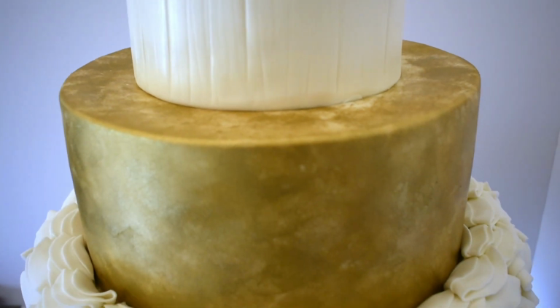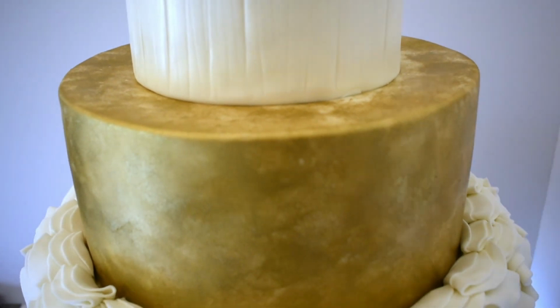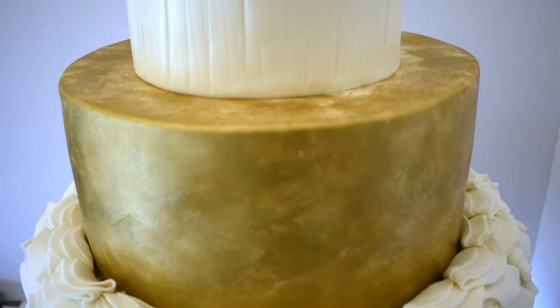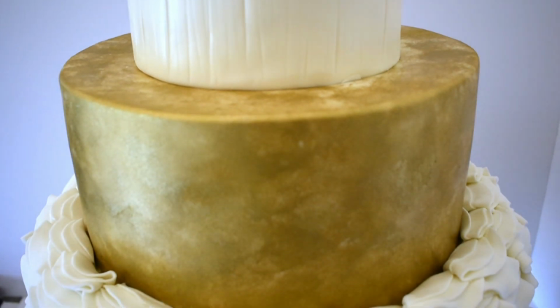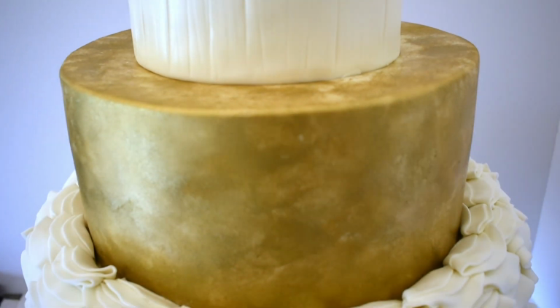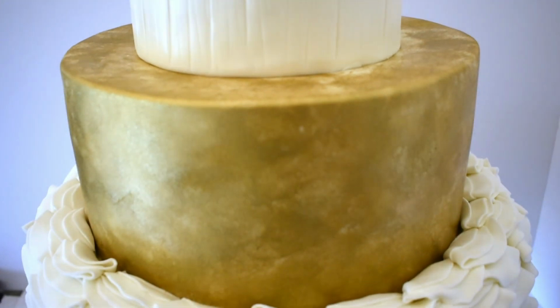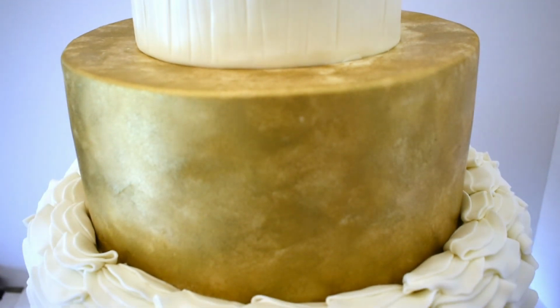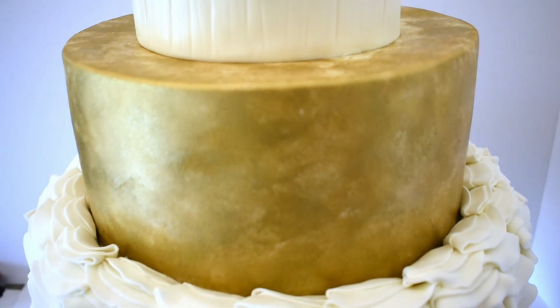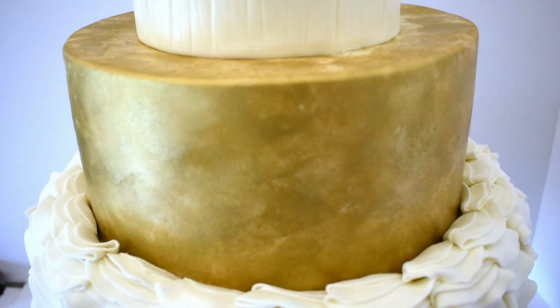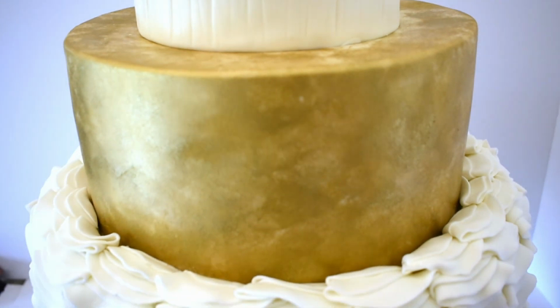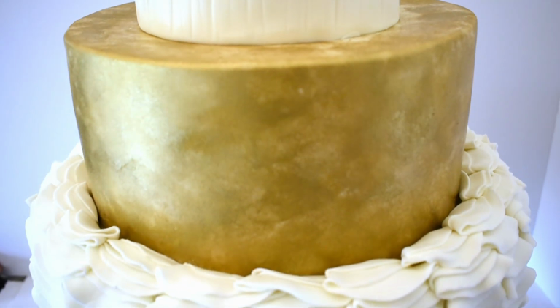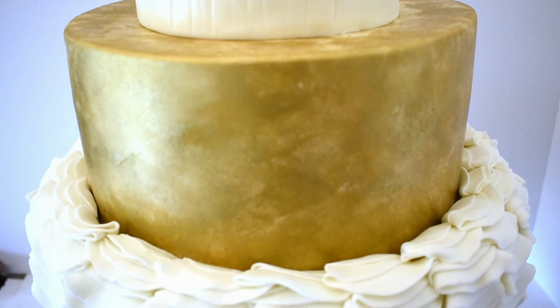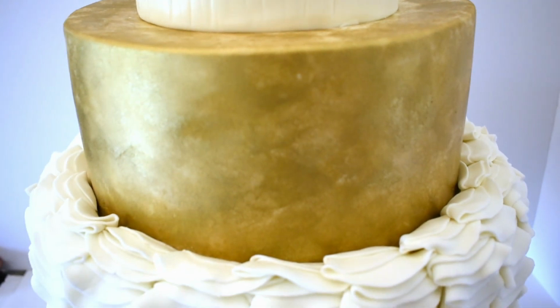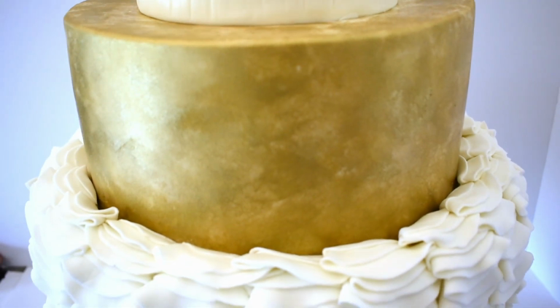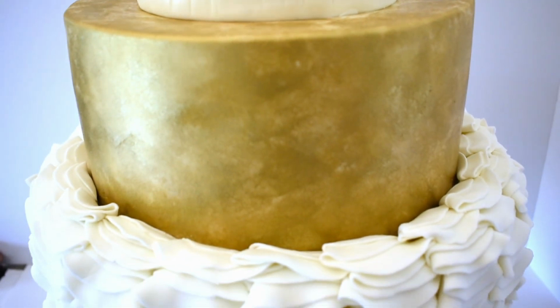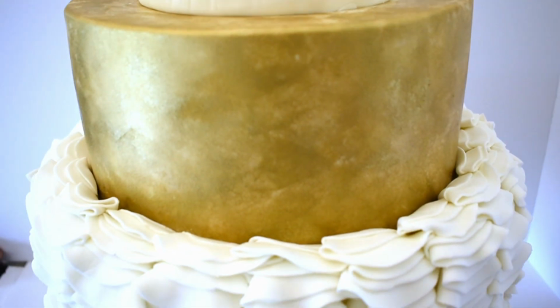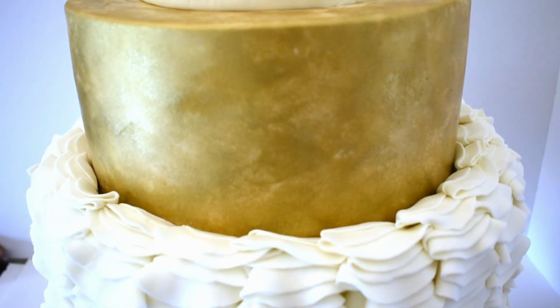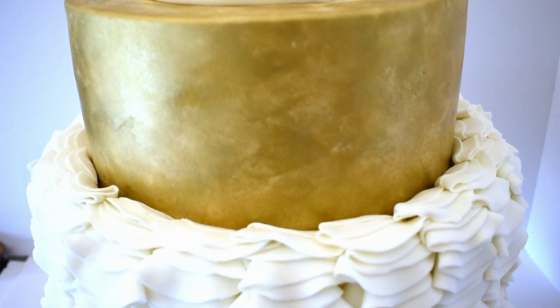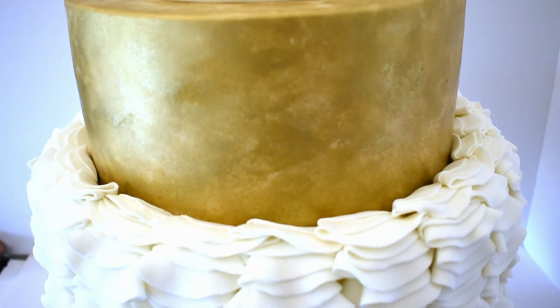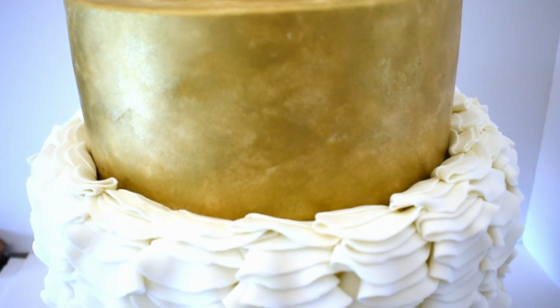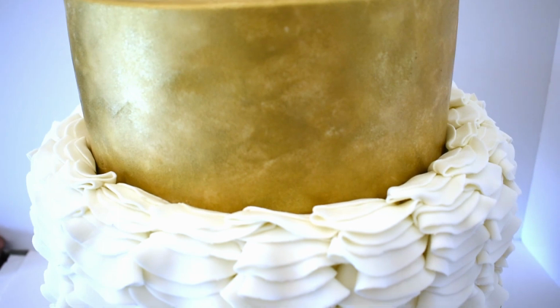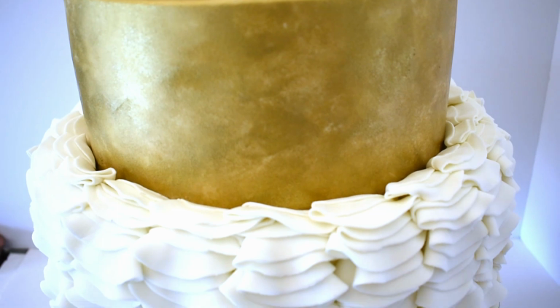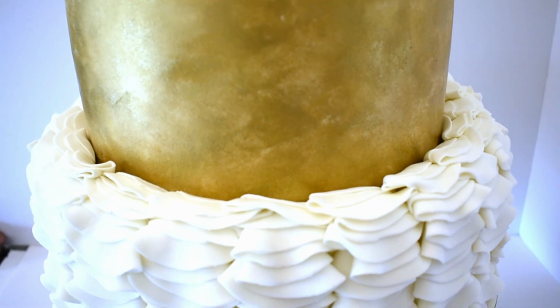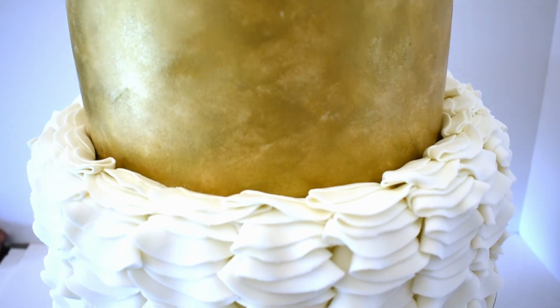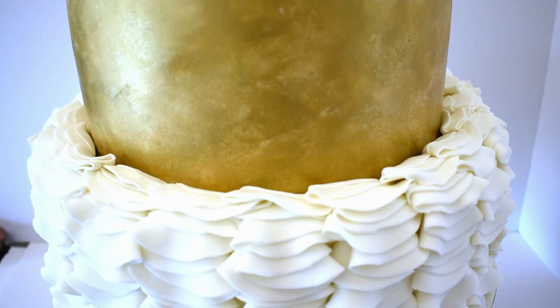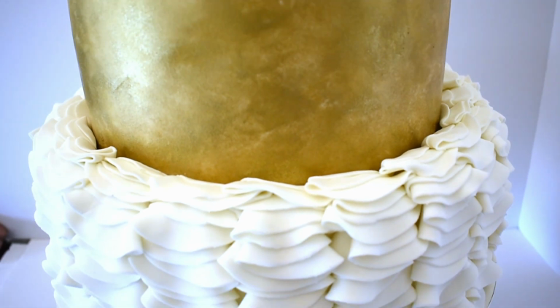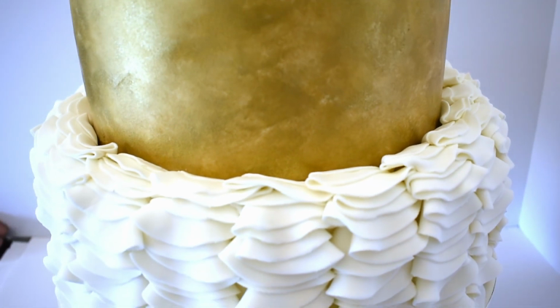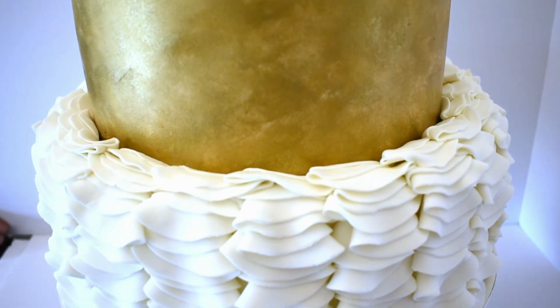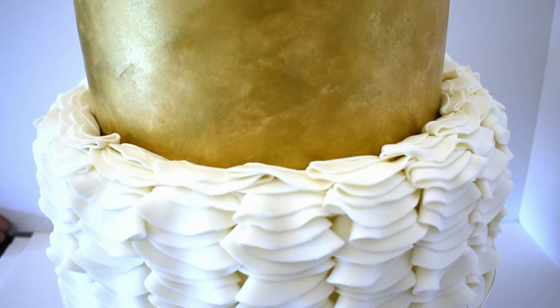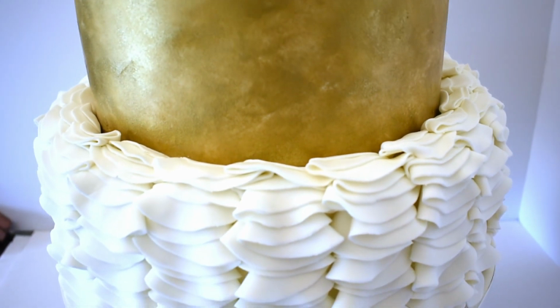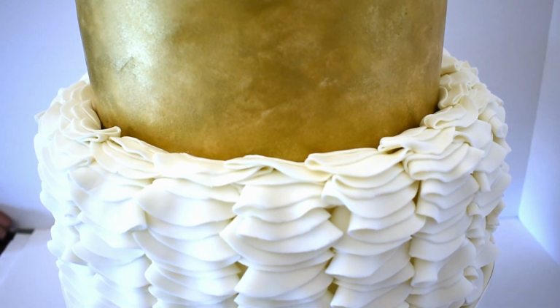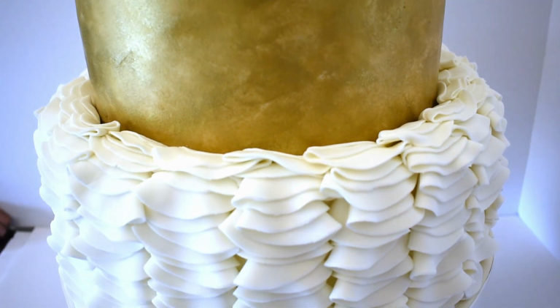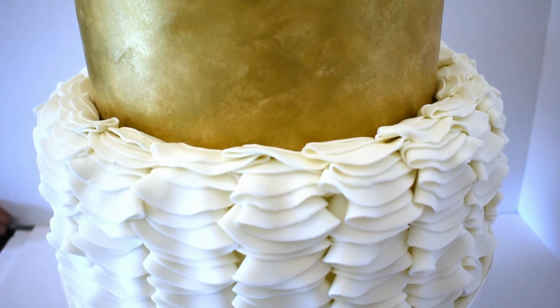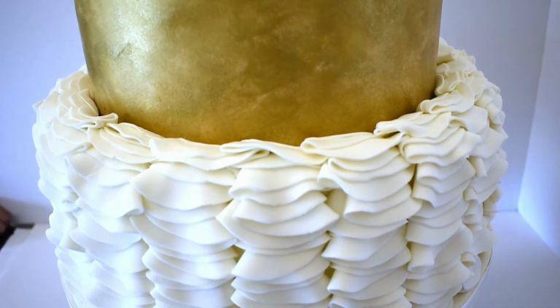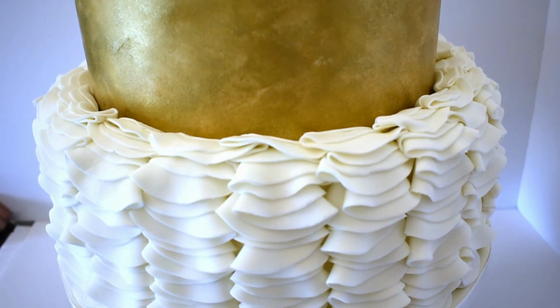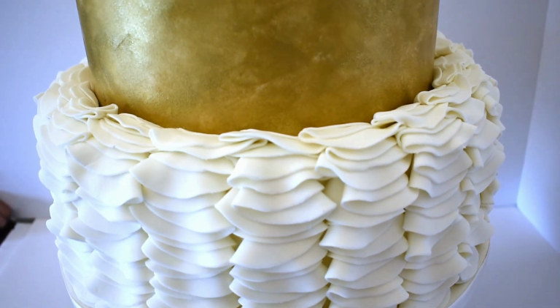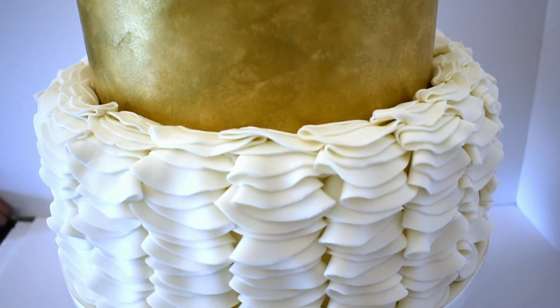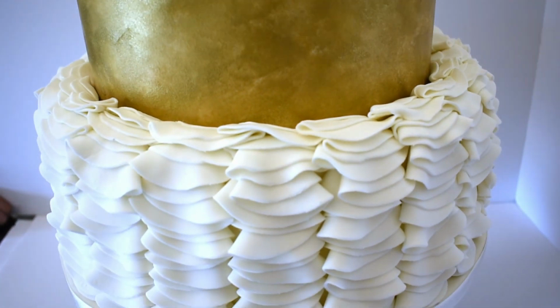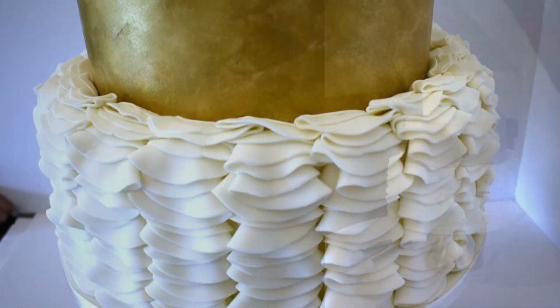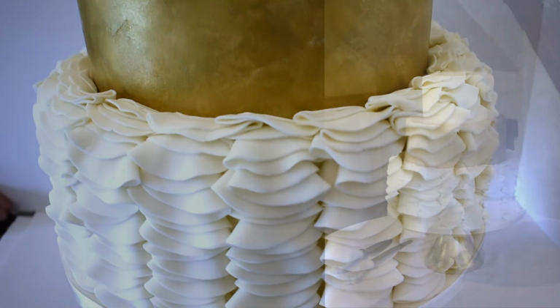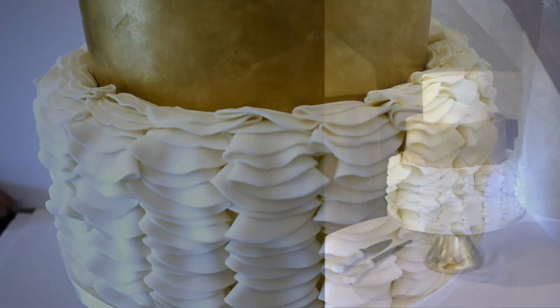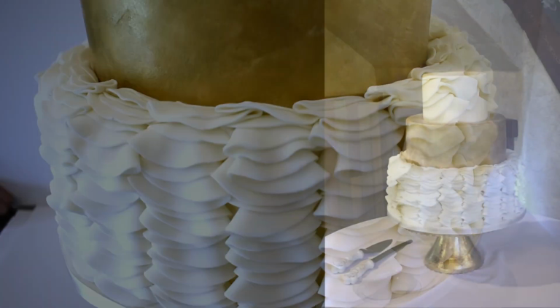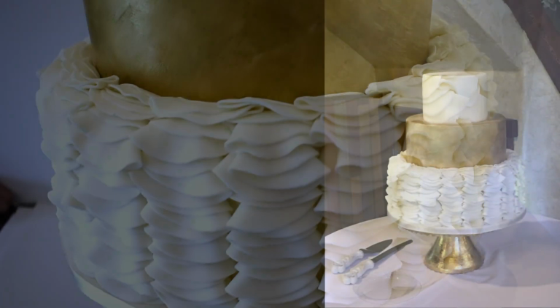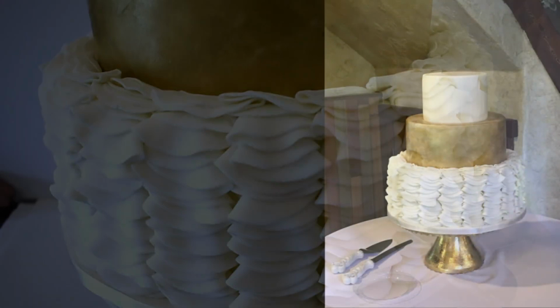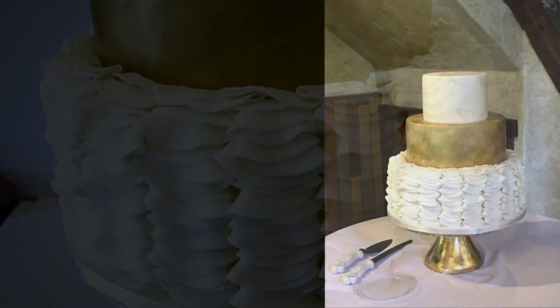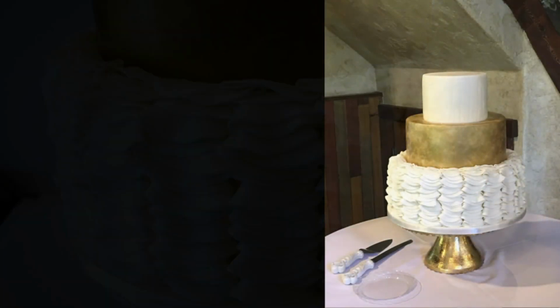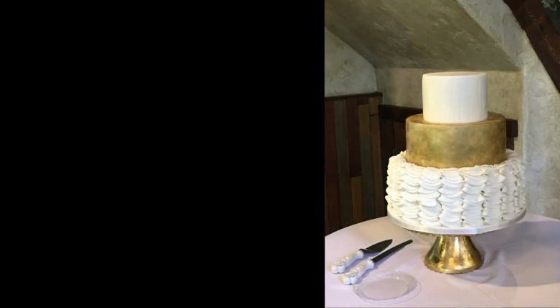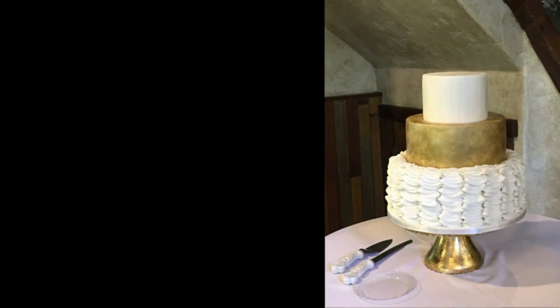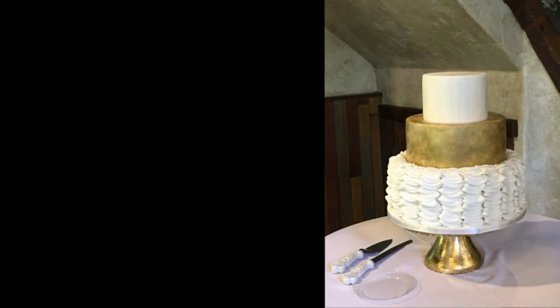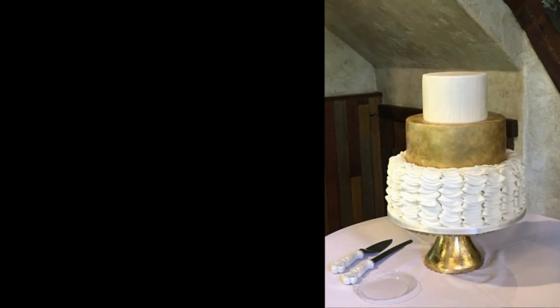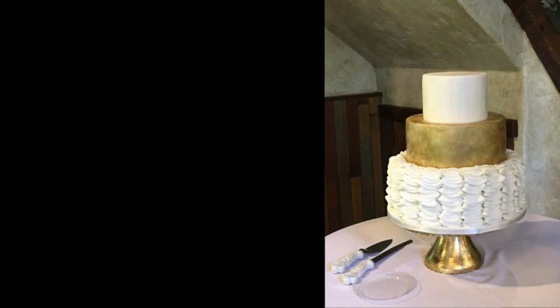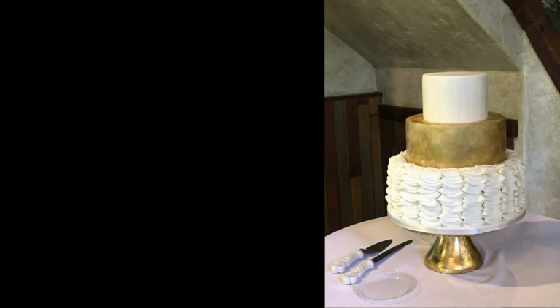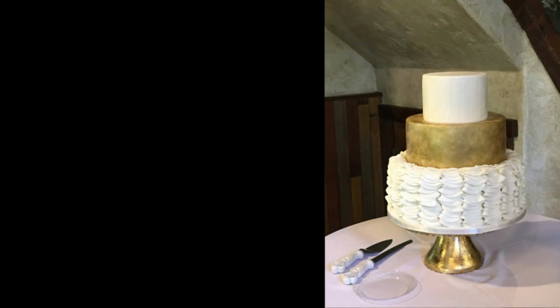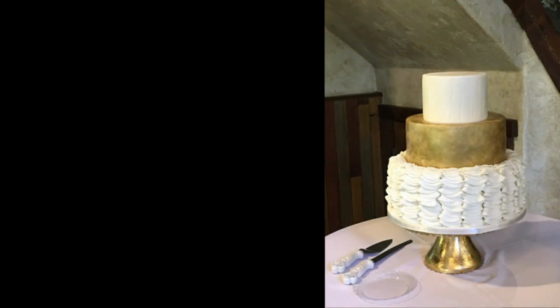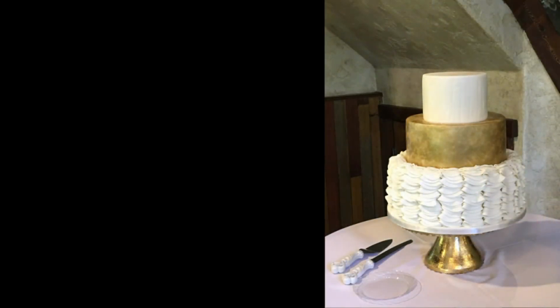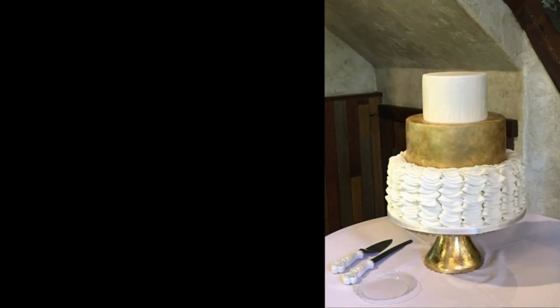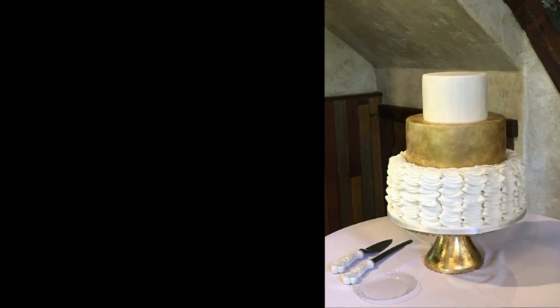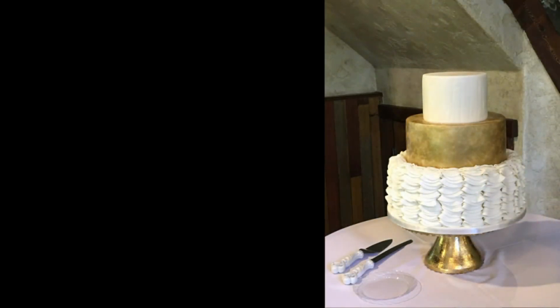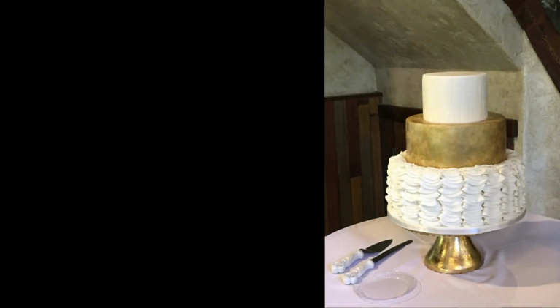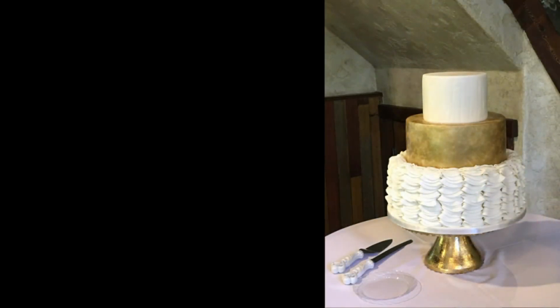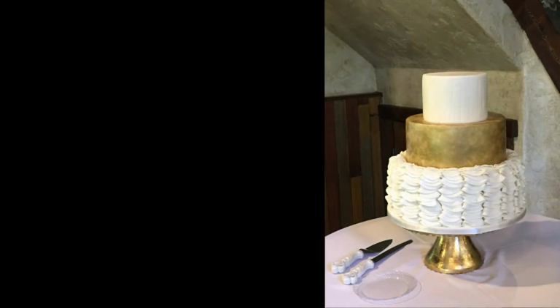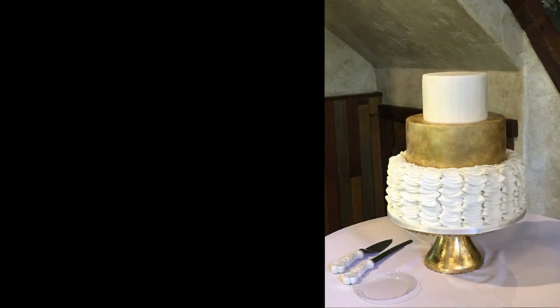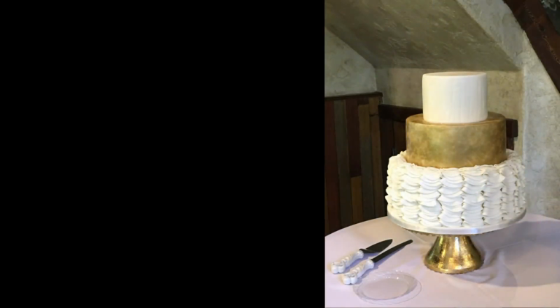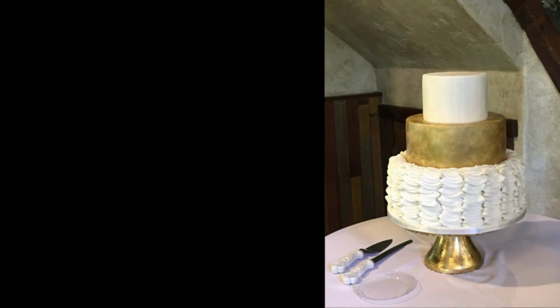This is a fairly easy cake — time consuming, but easy. Thank you so much for watching.